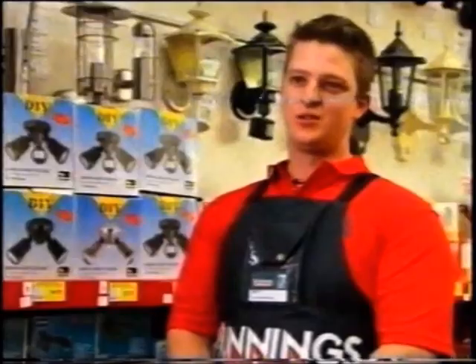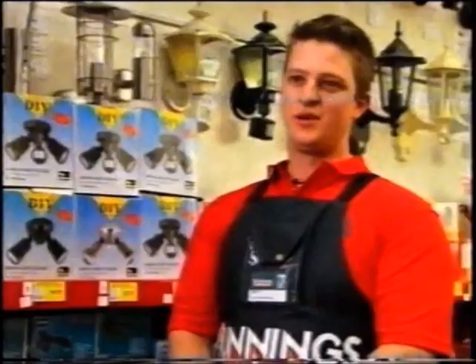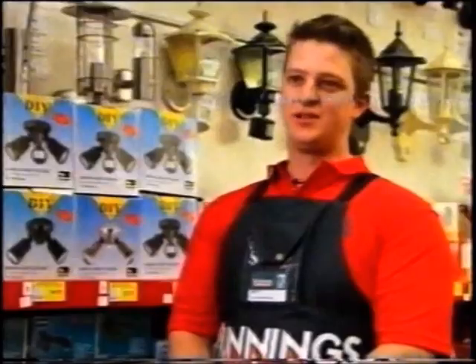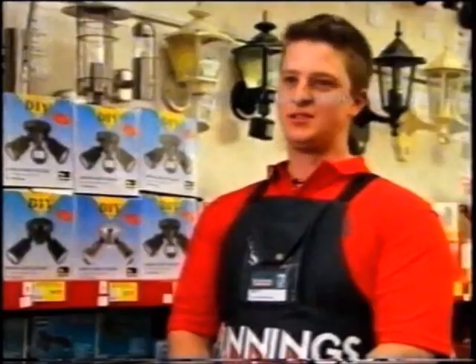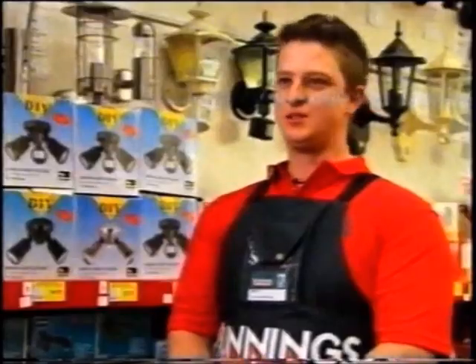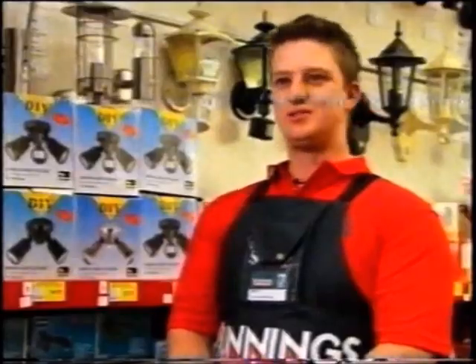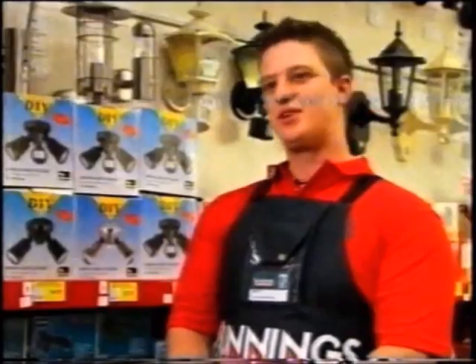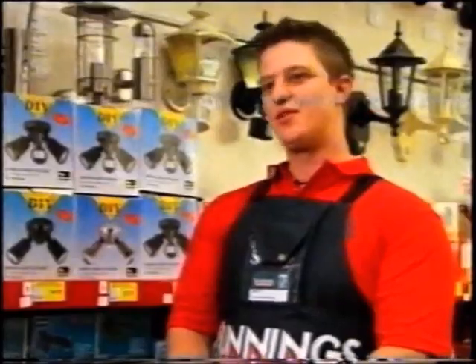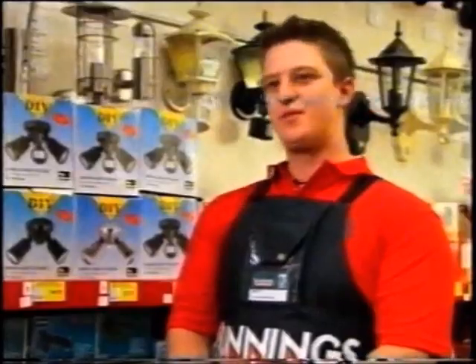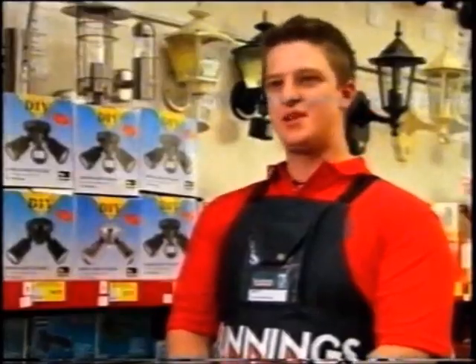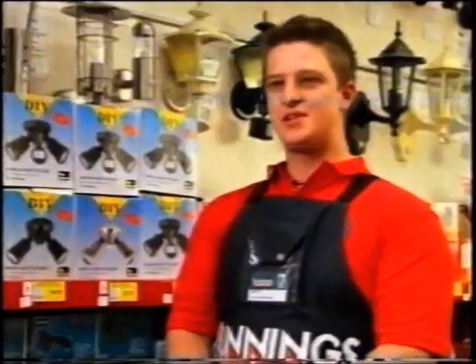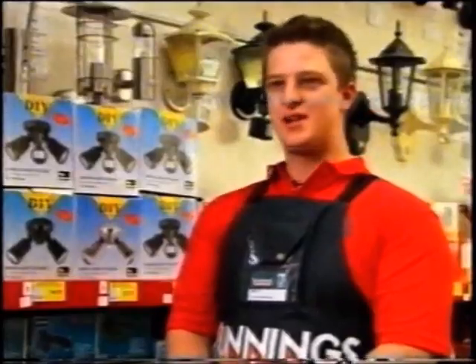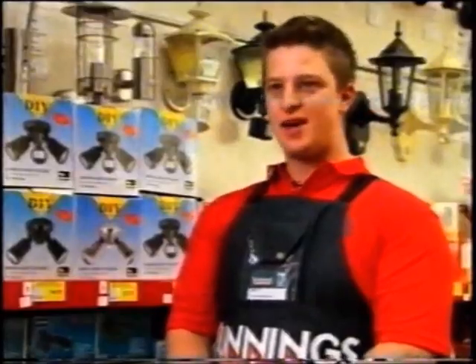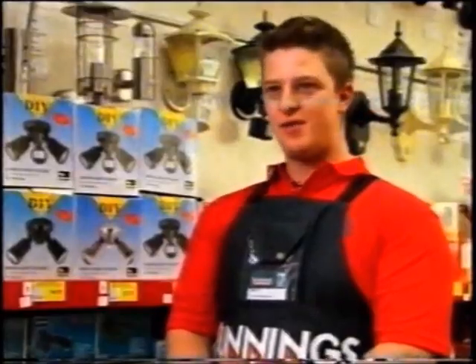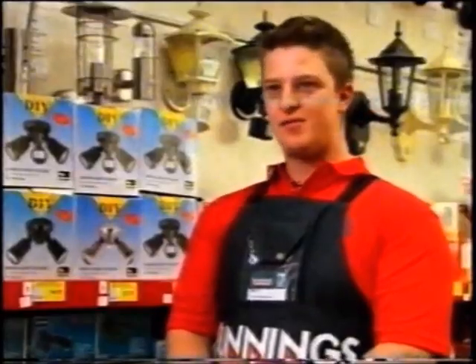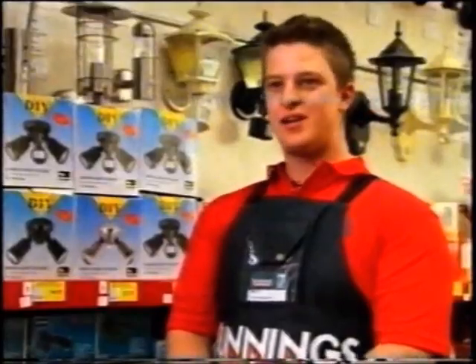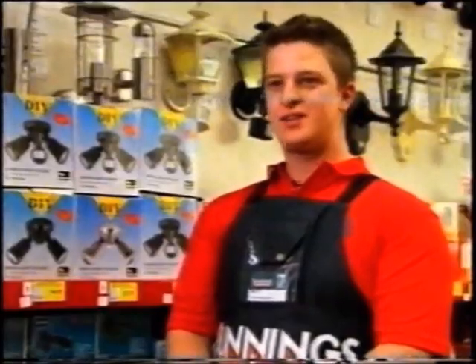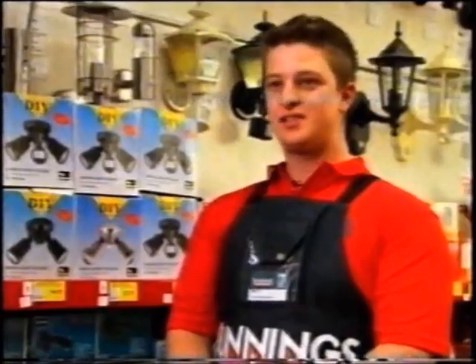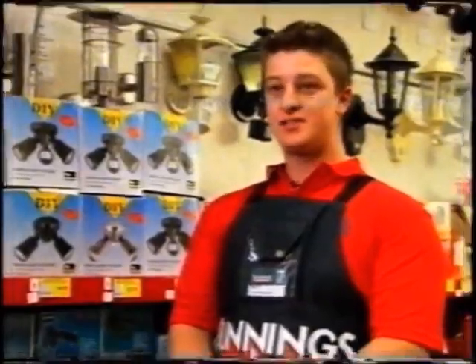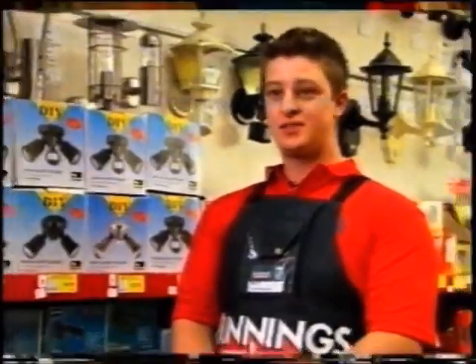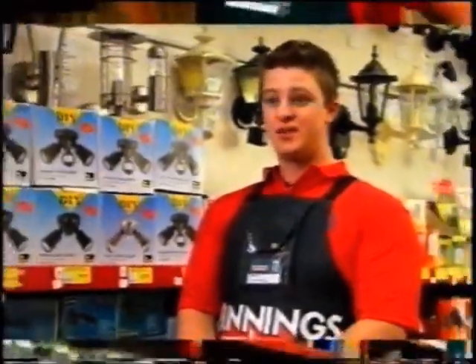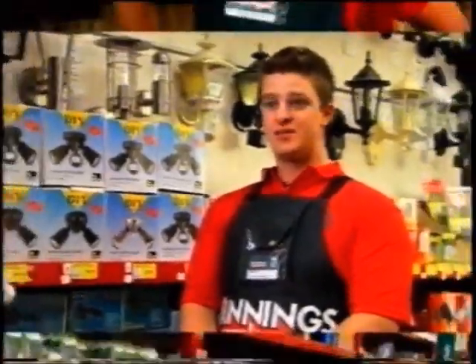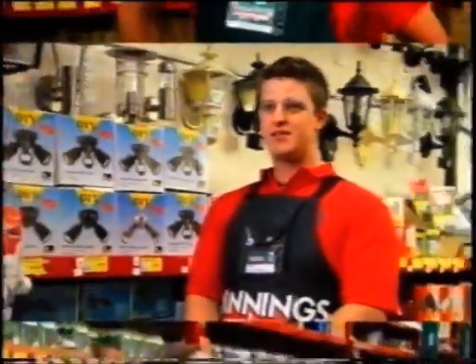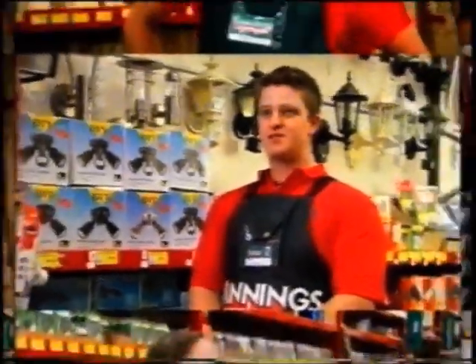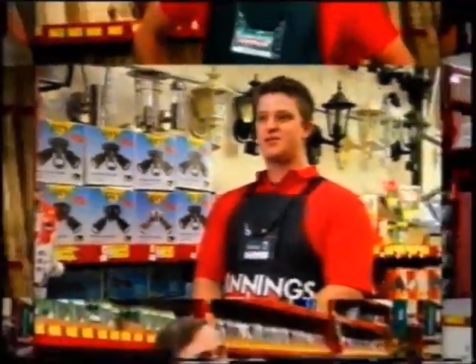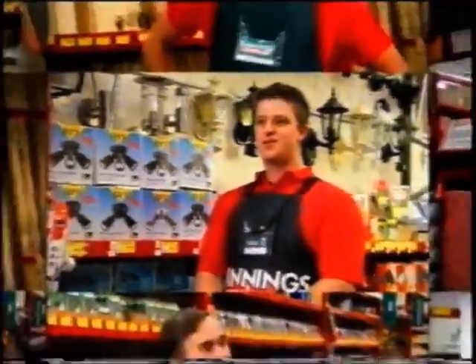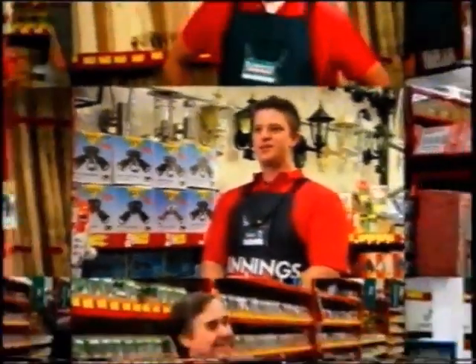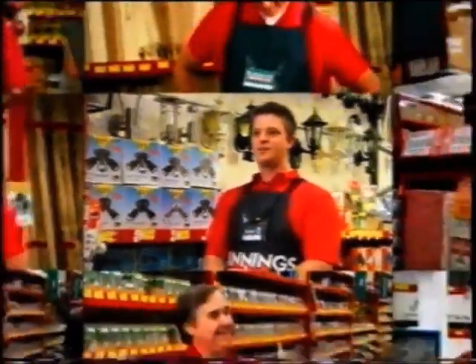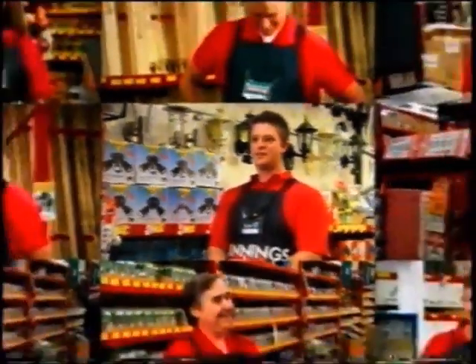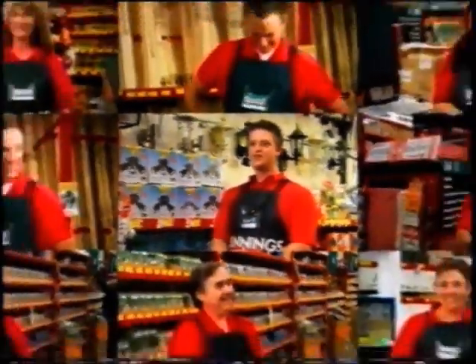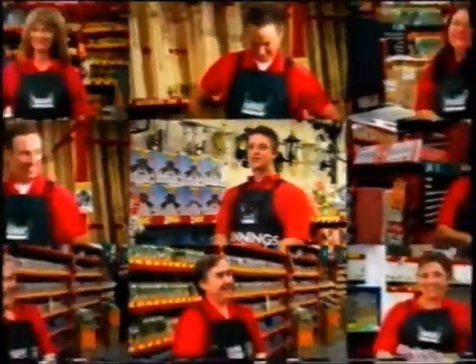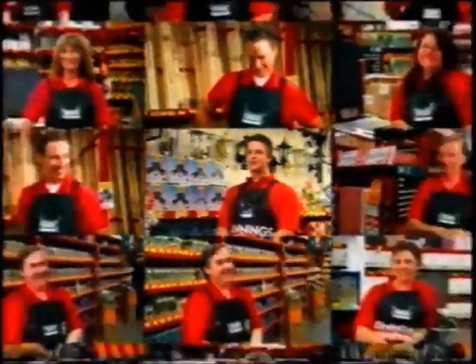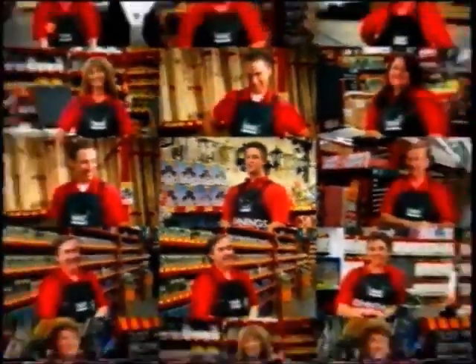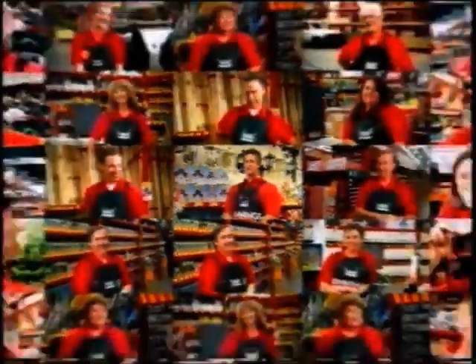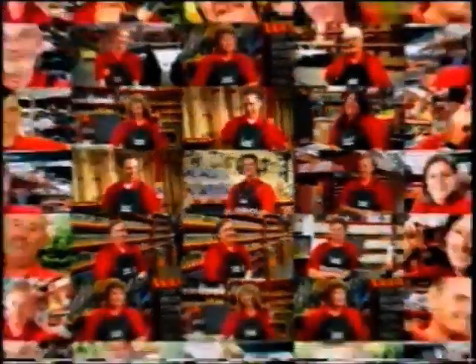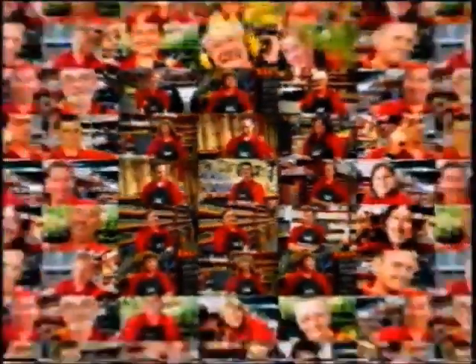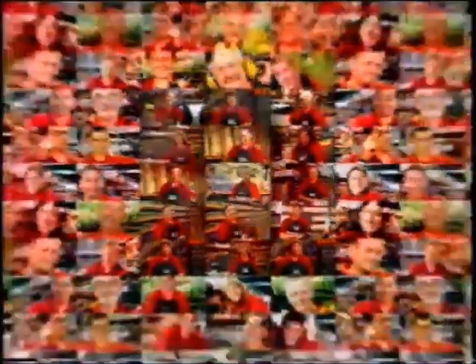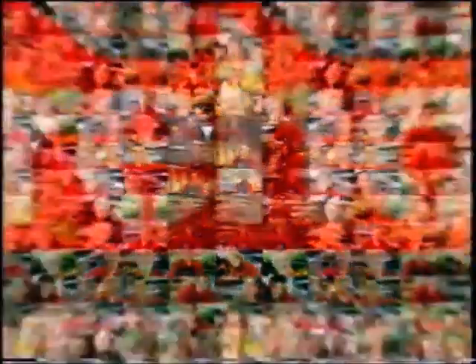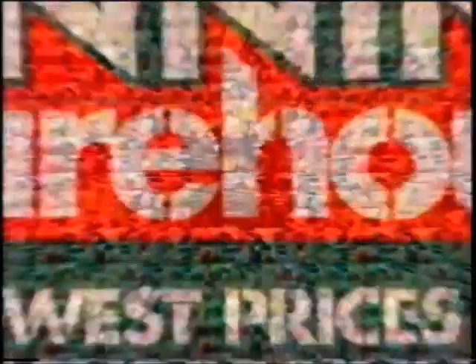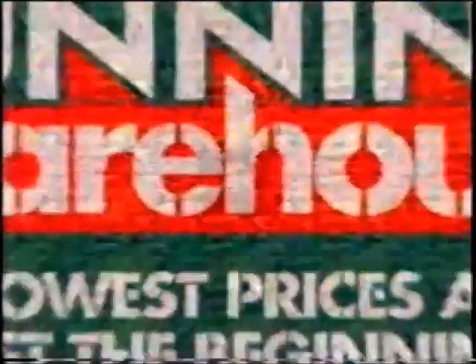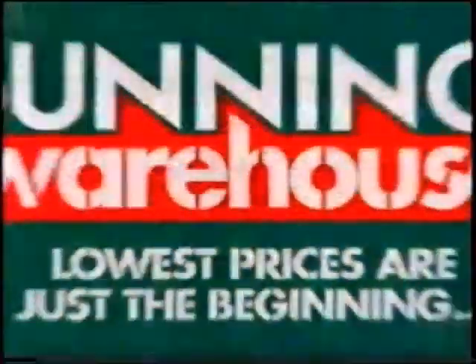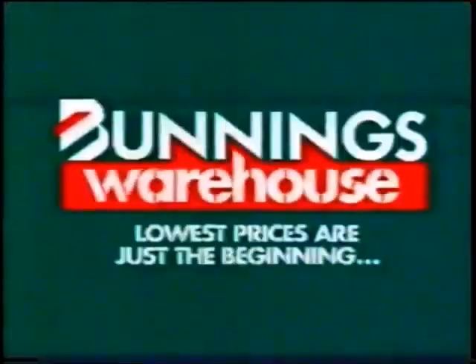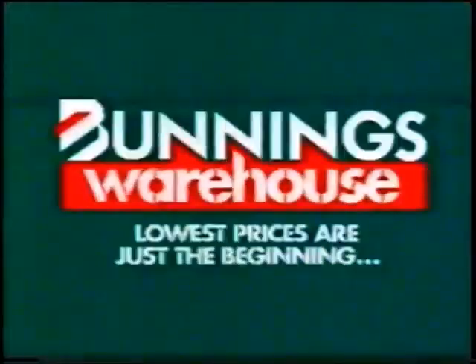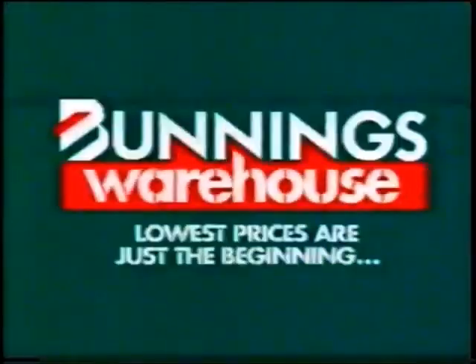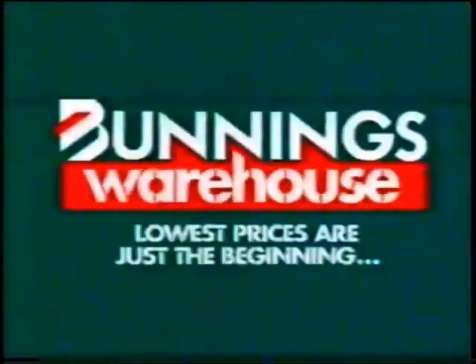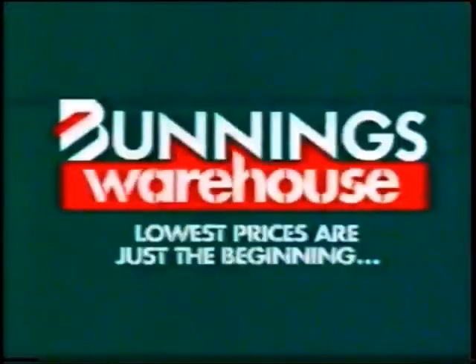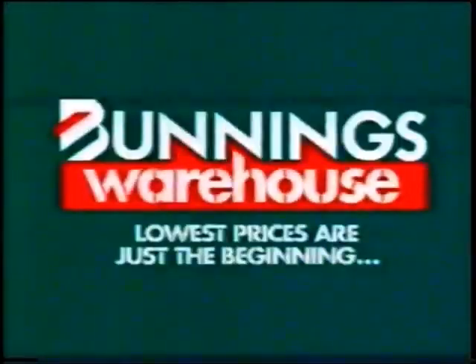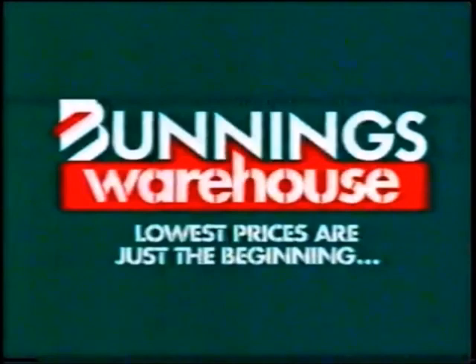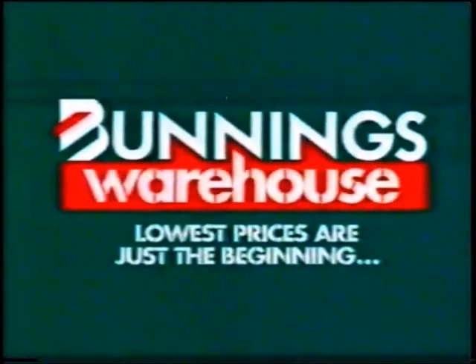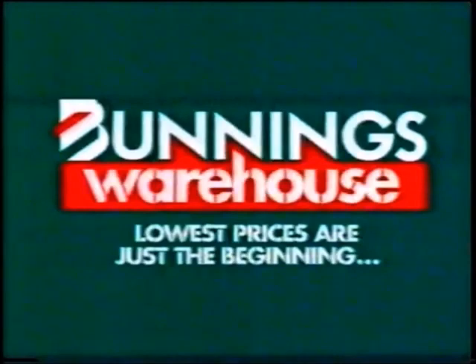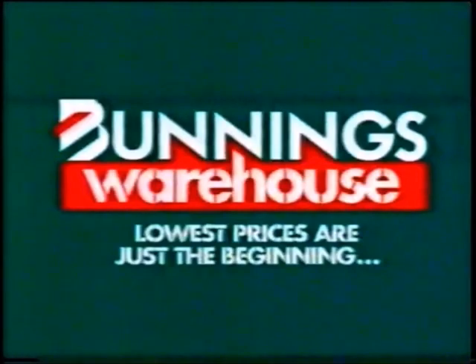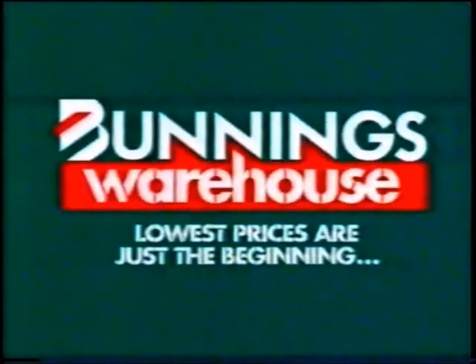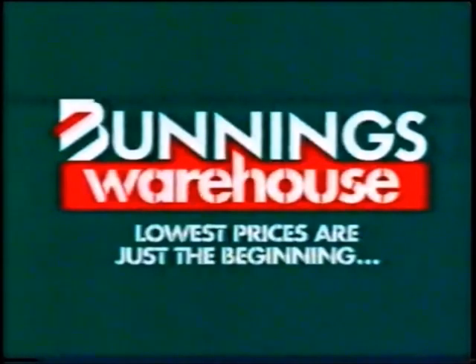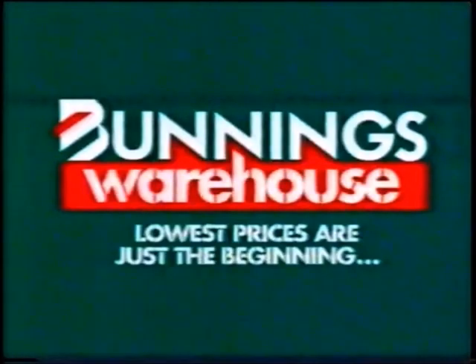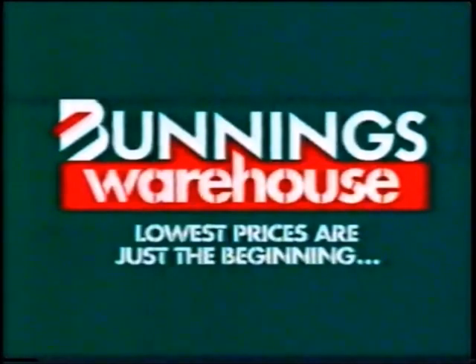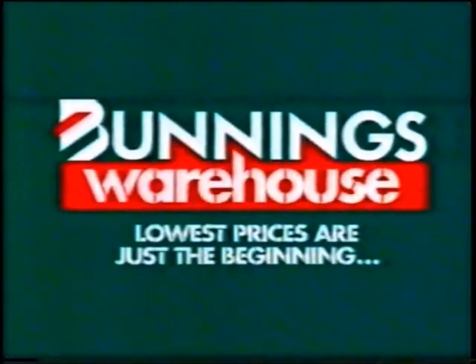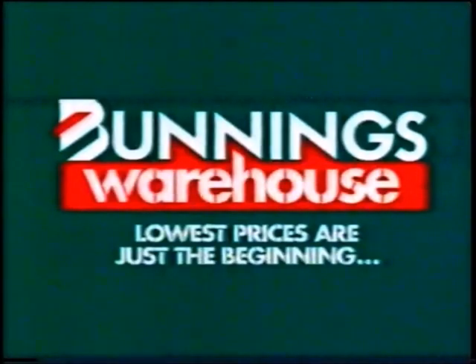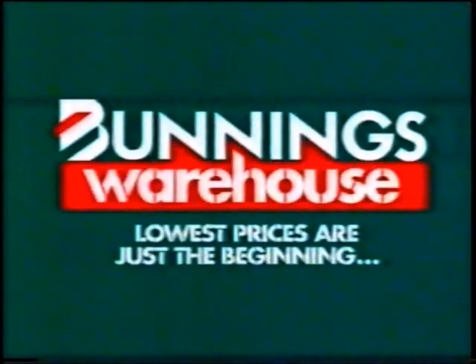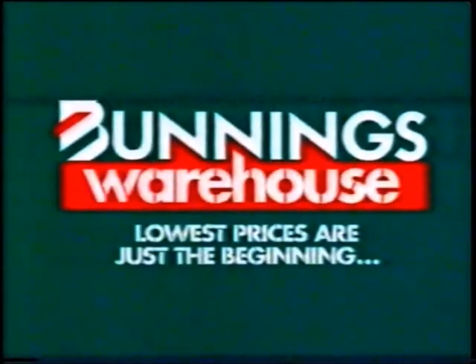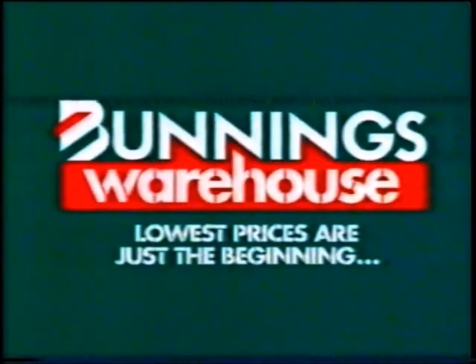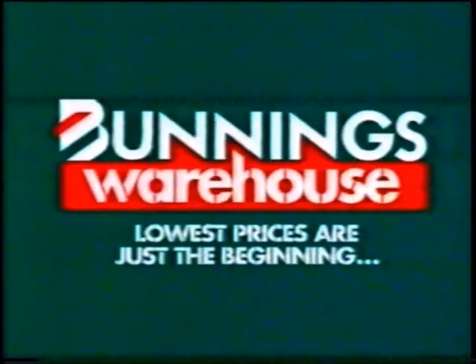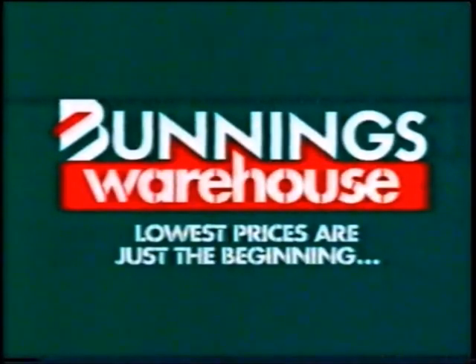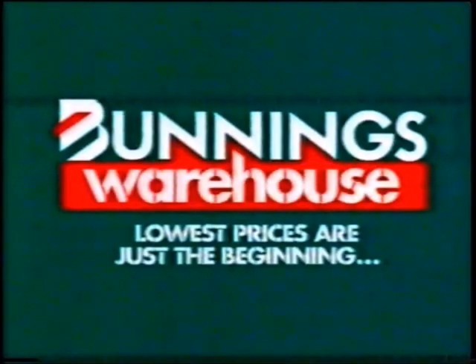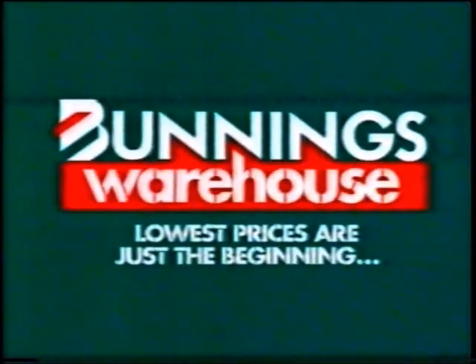It's always a good security measure to have sensor lights installed. Lowest prices are just the beginning.